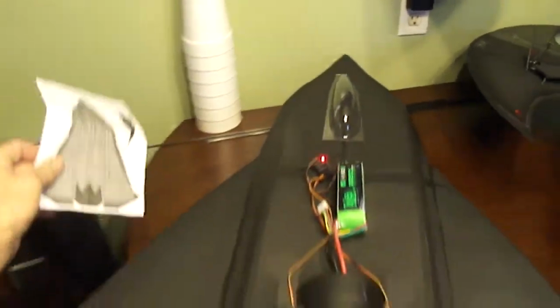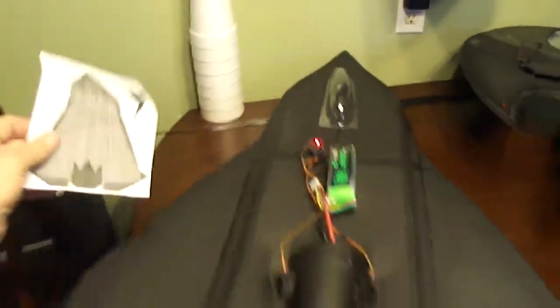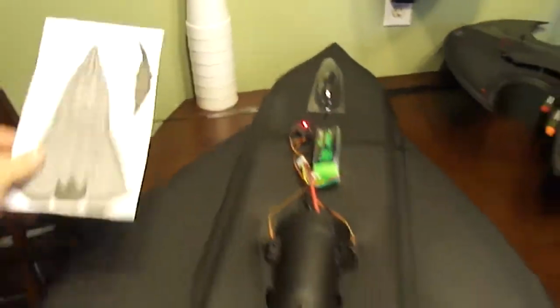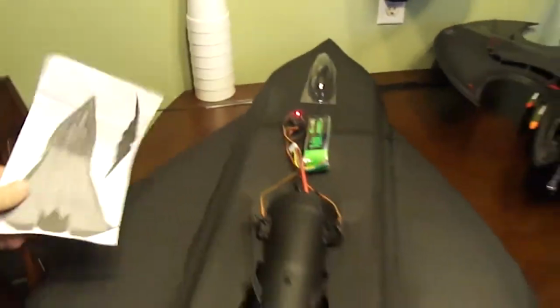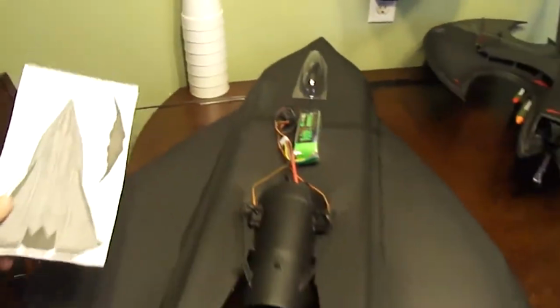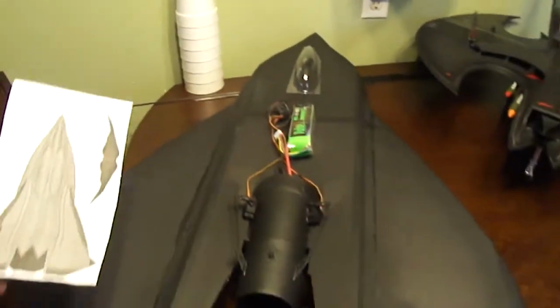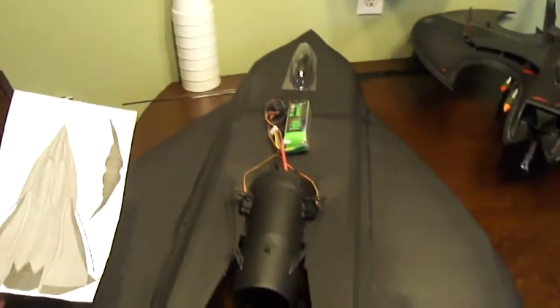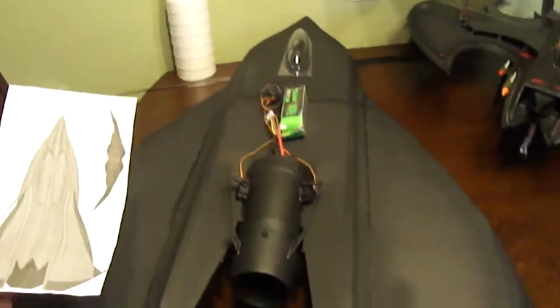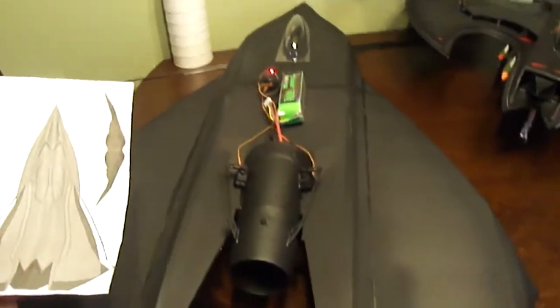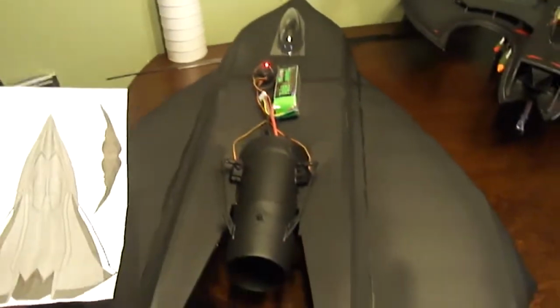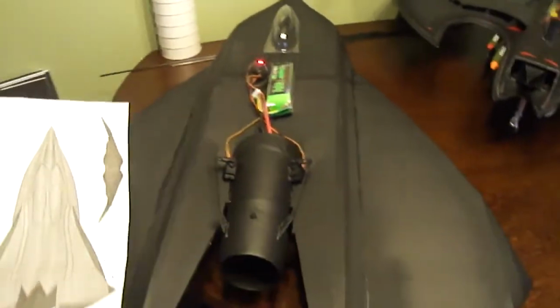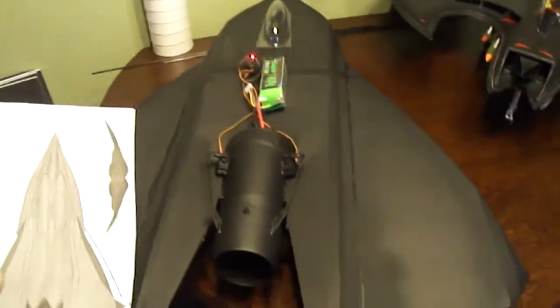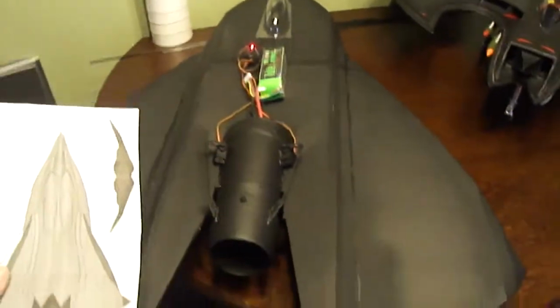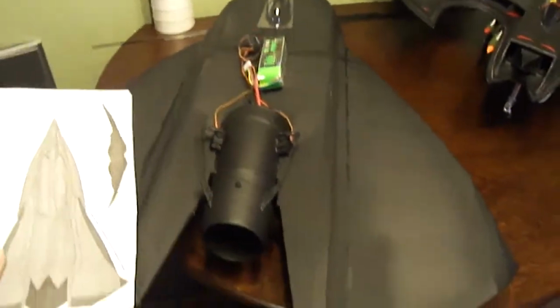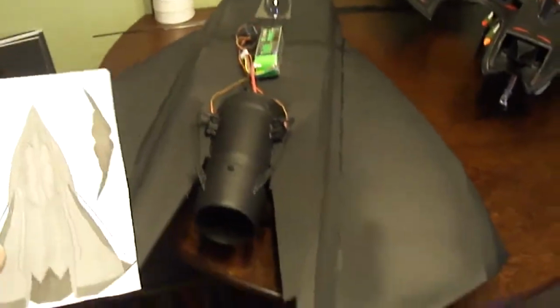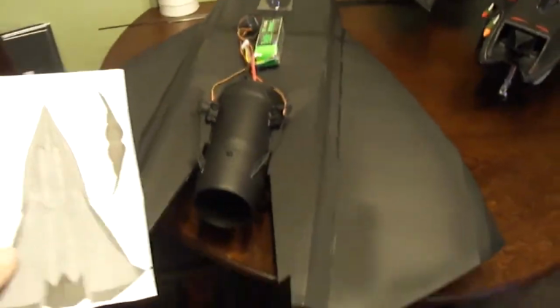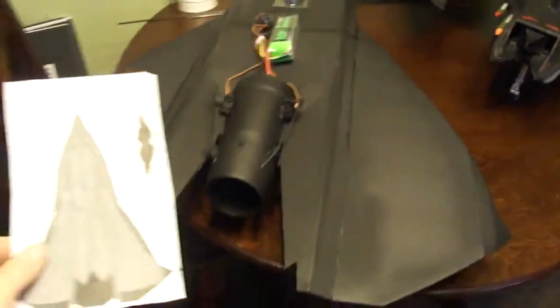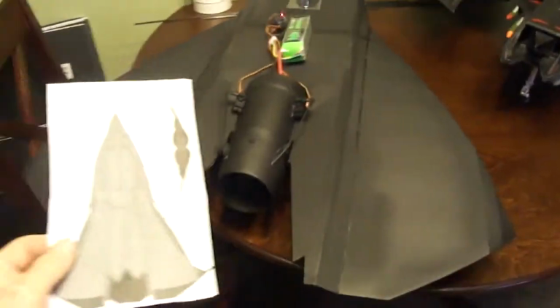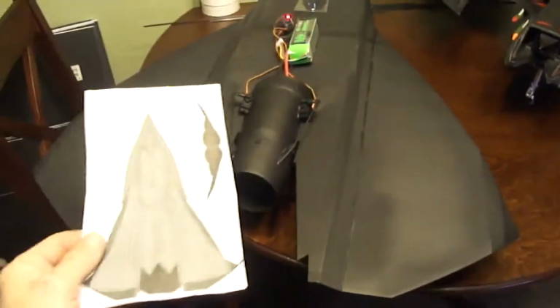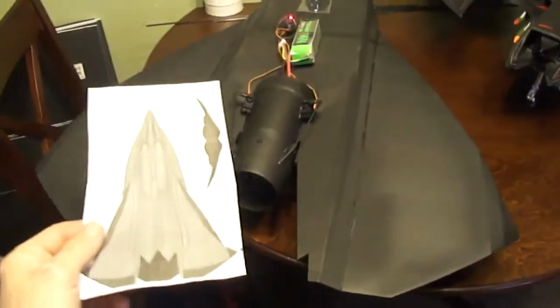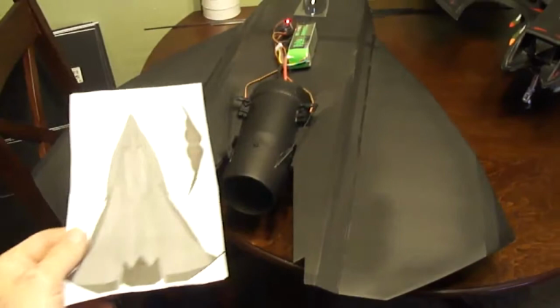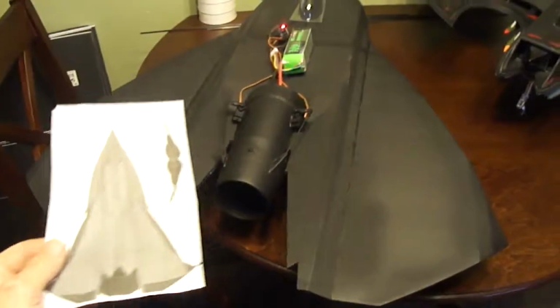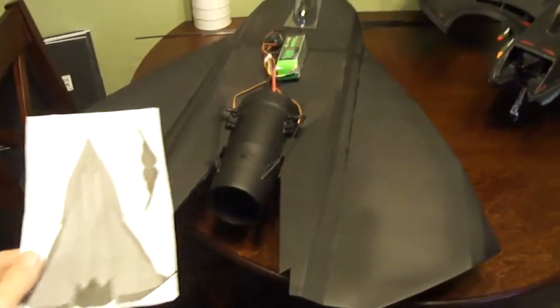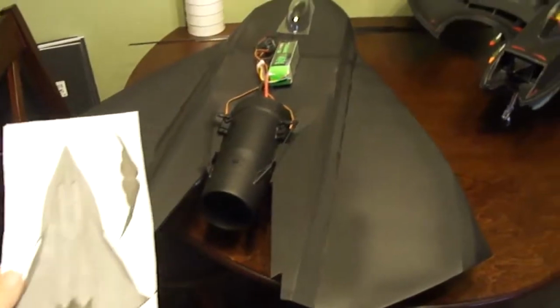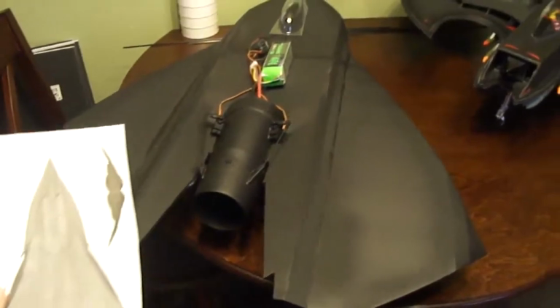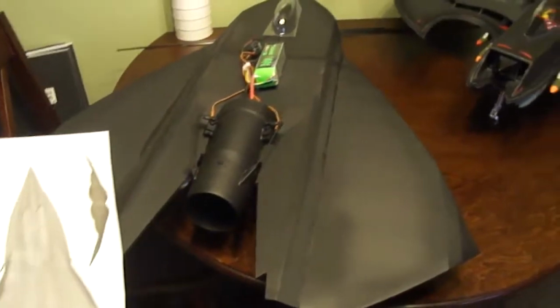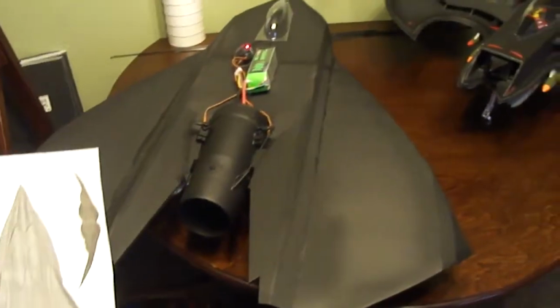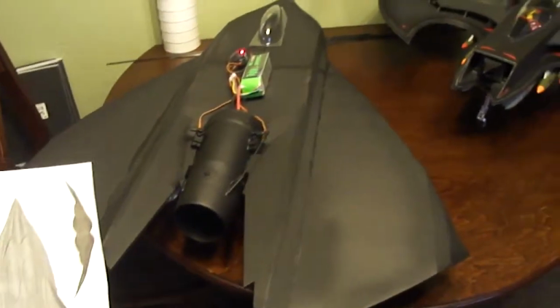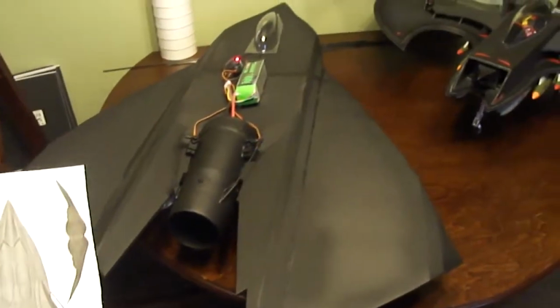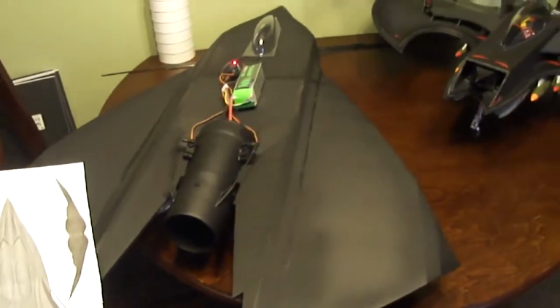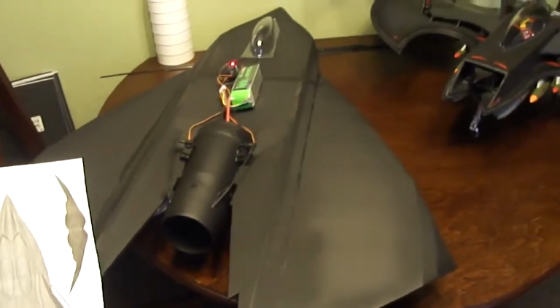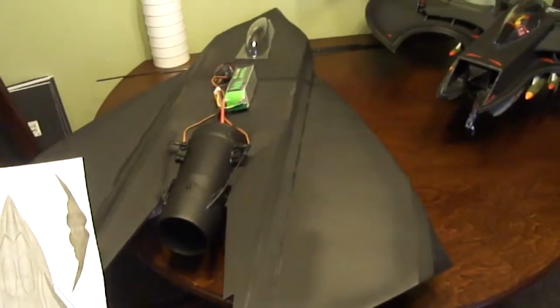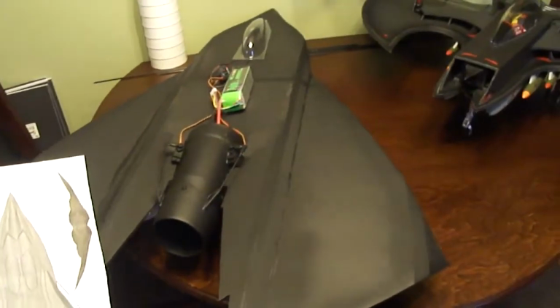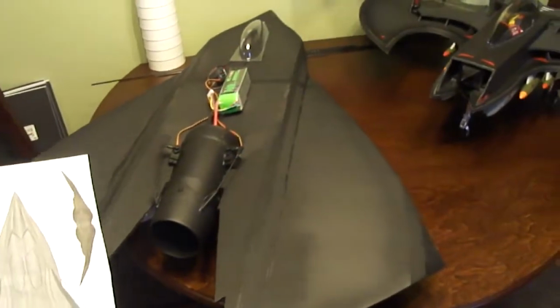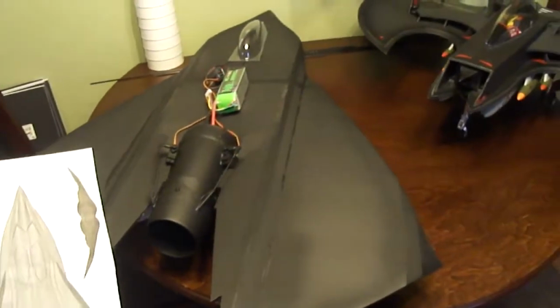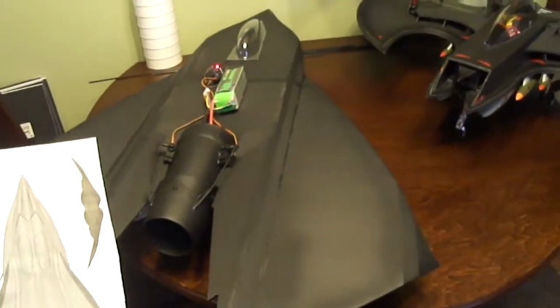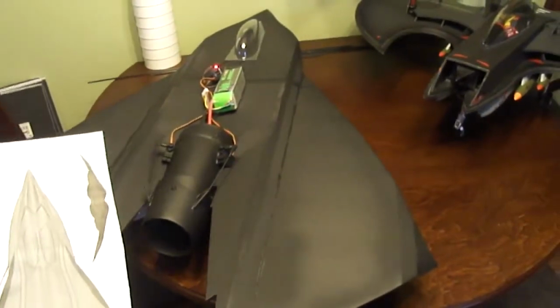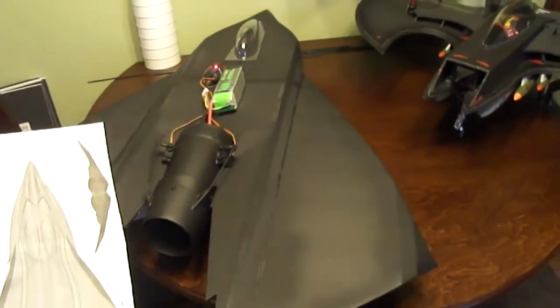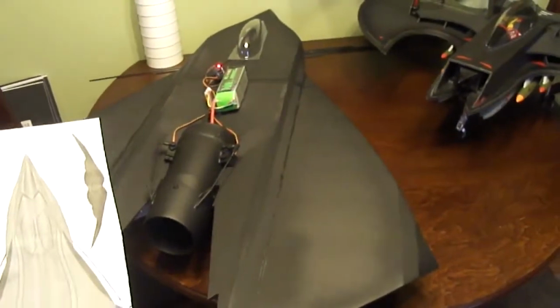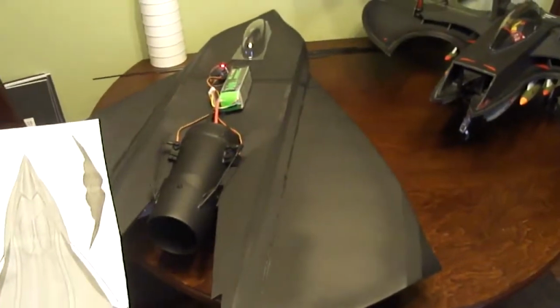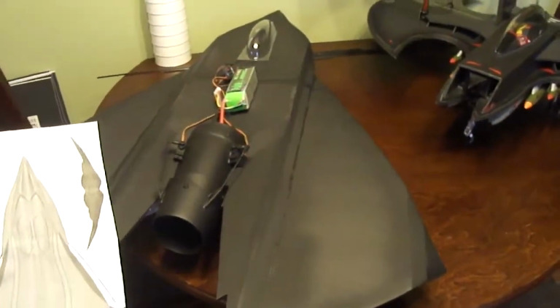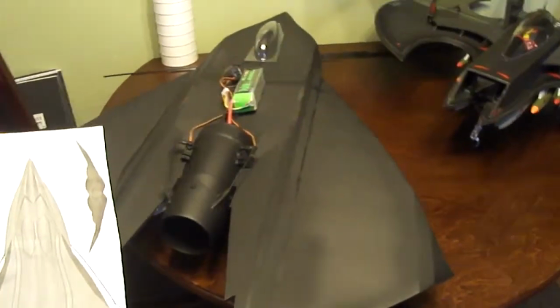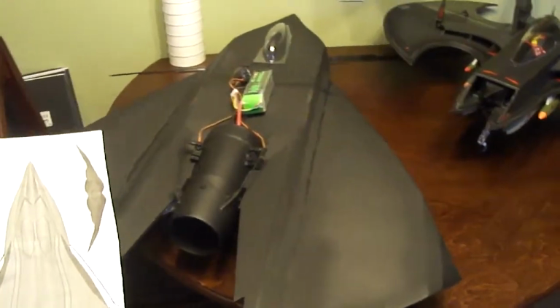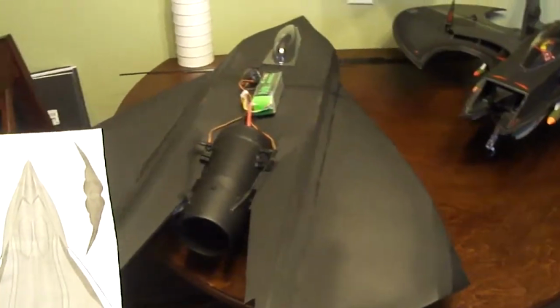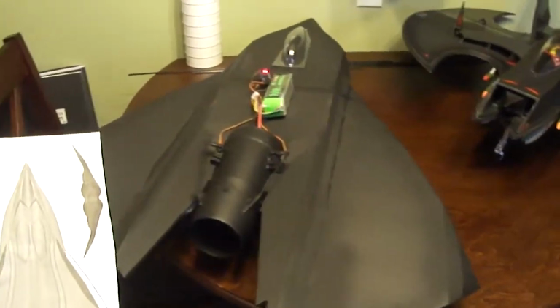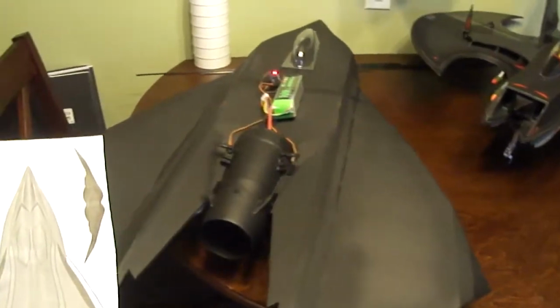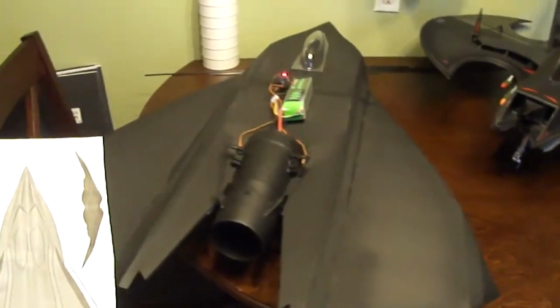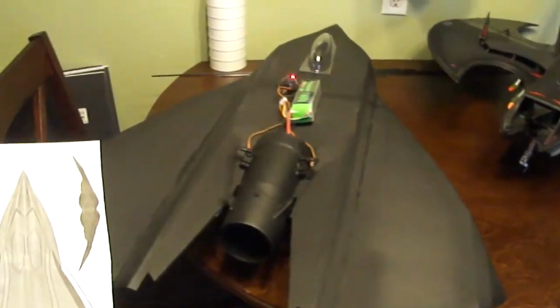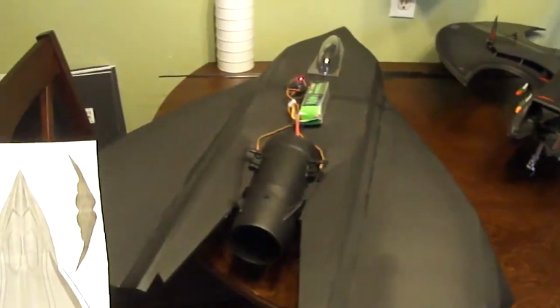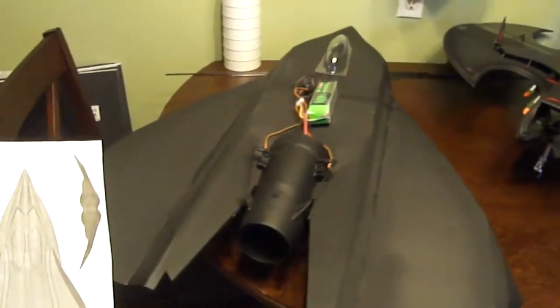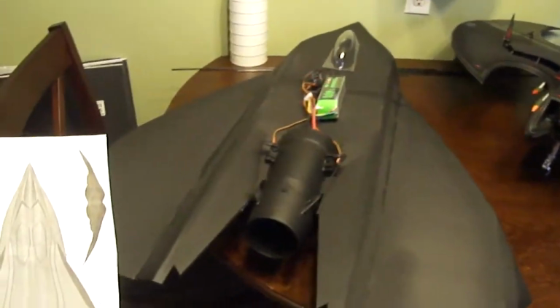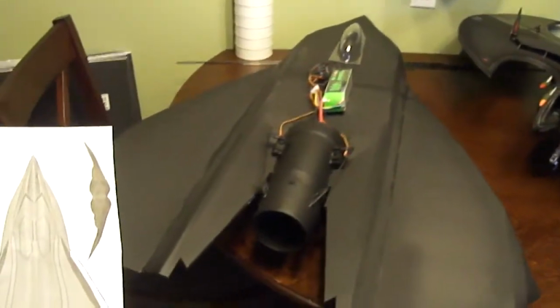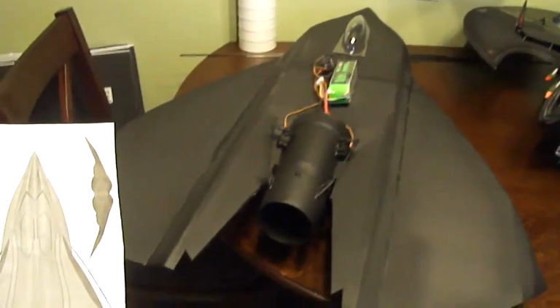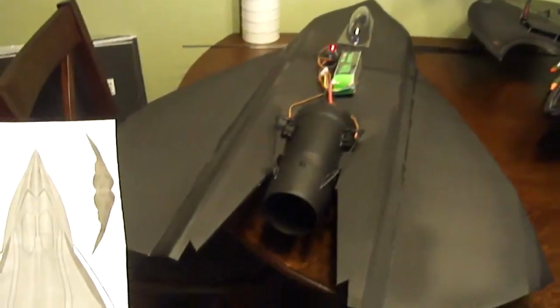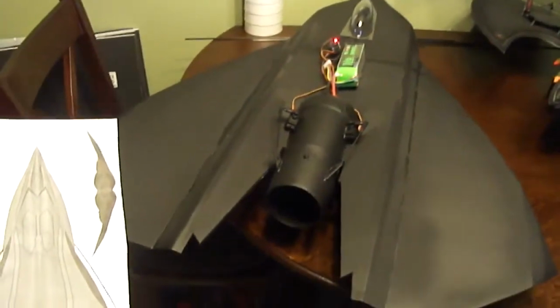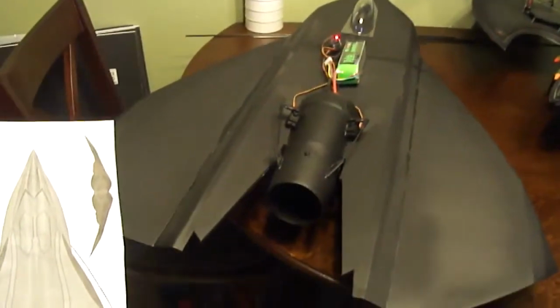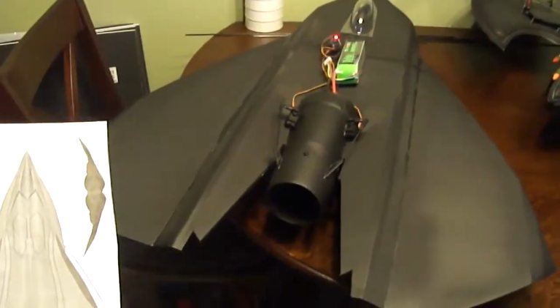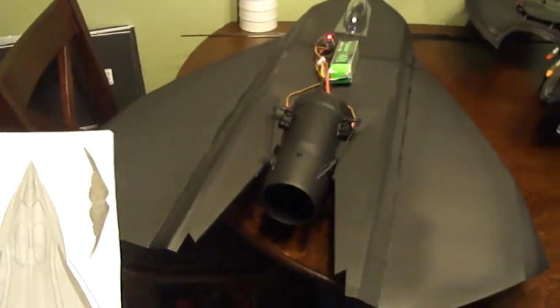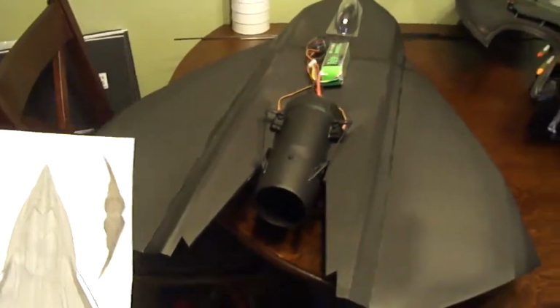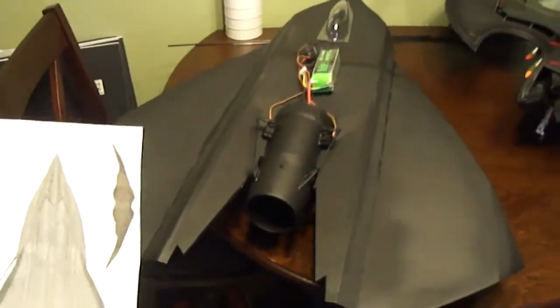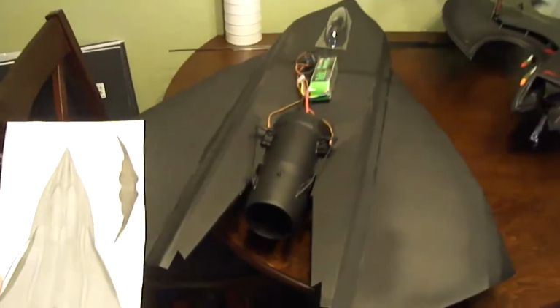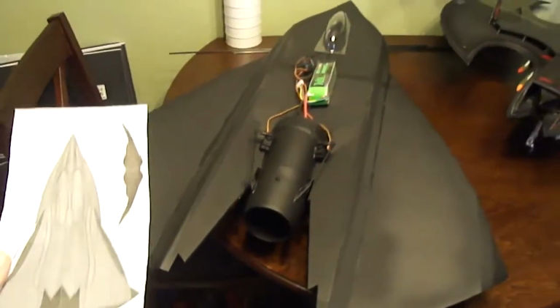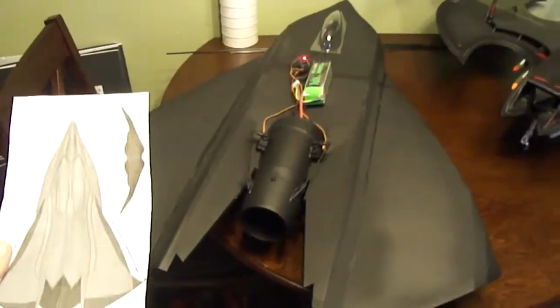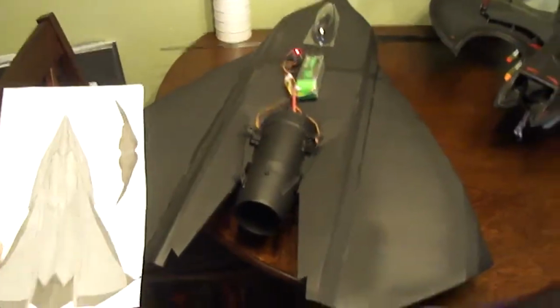Alright, this is my latest project — my EDI stealth drone. They call it the Tin Man.